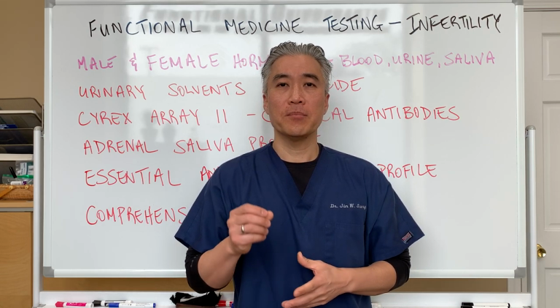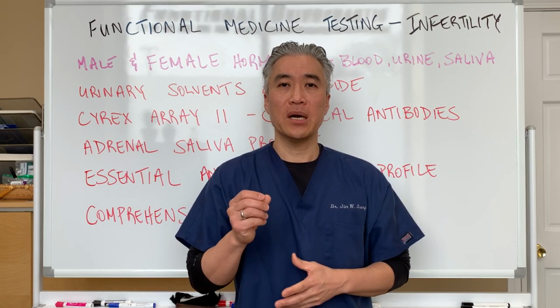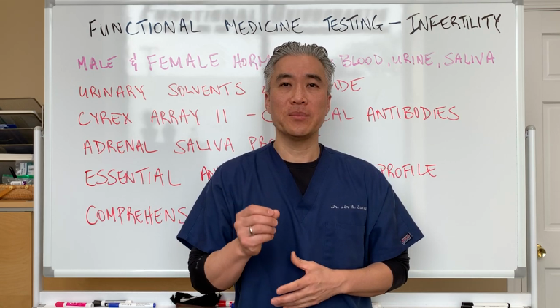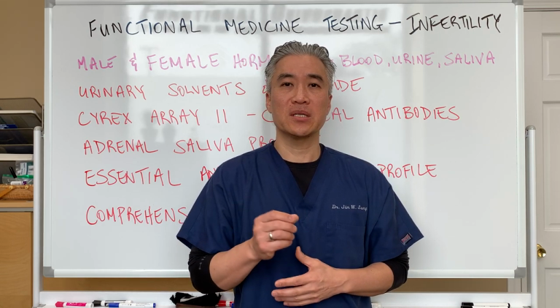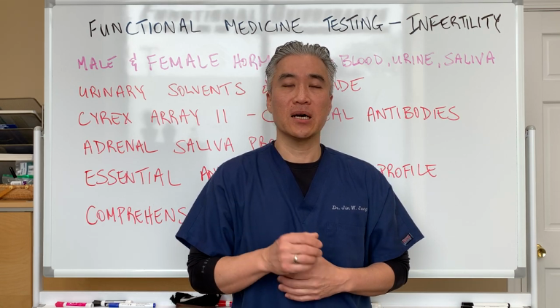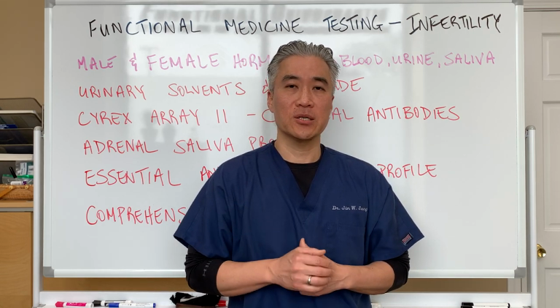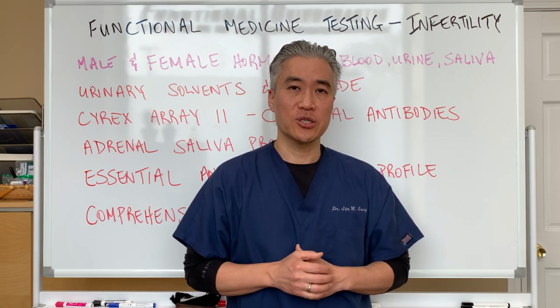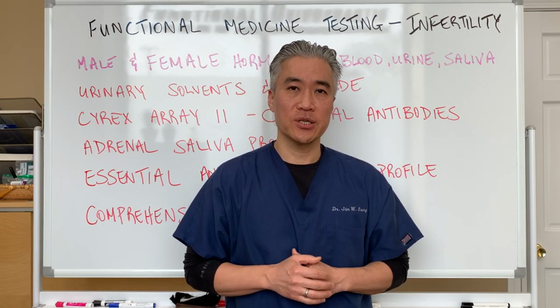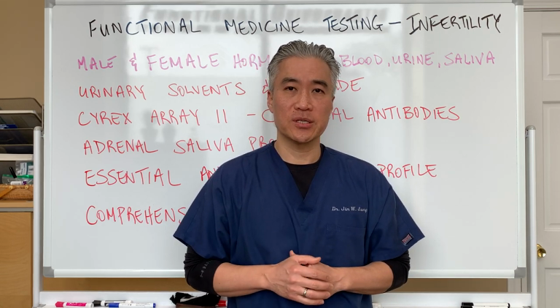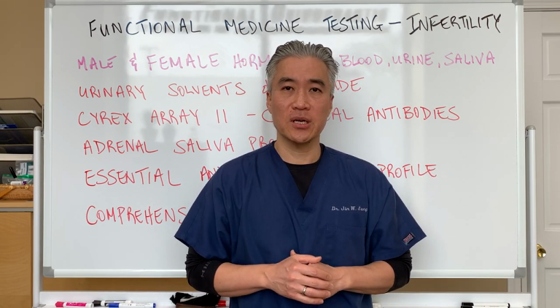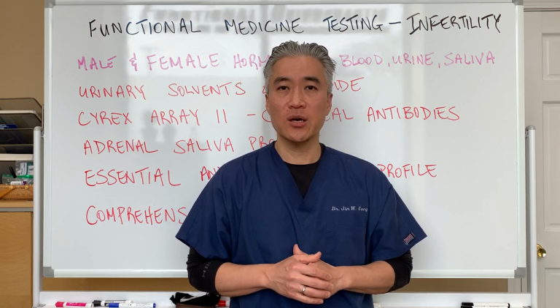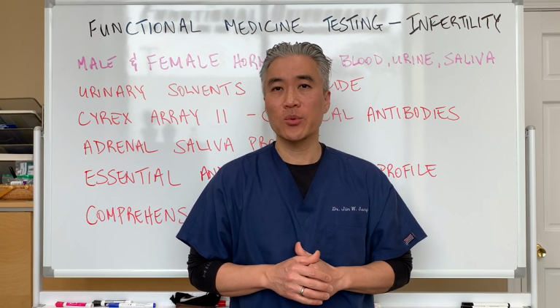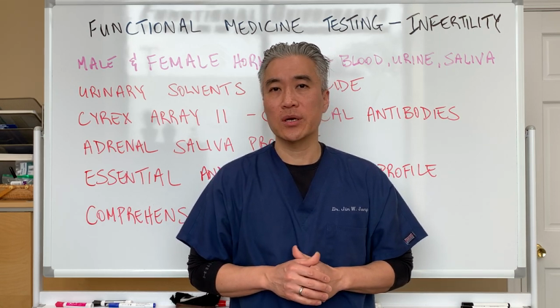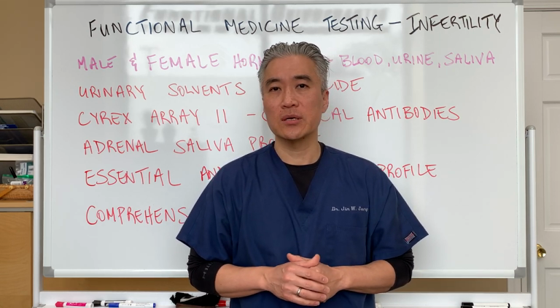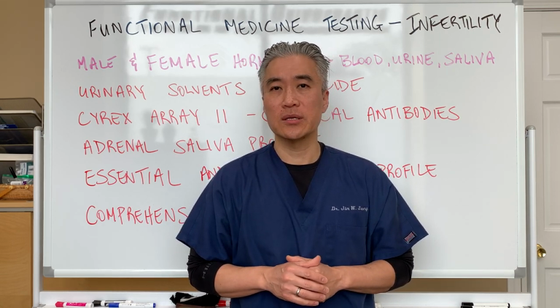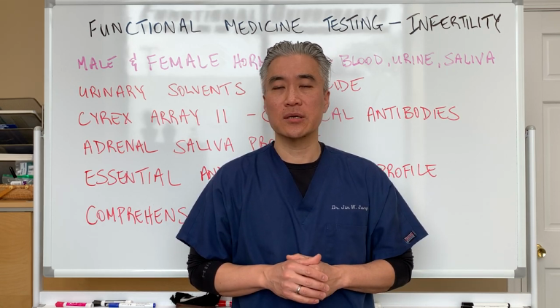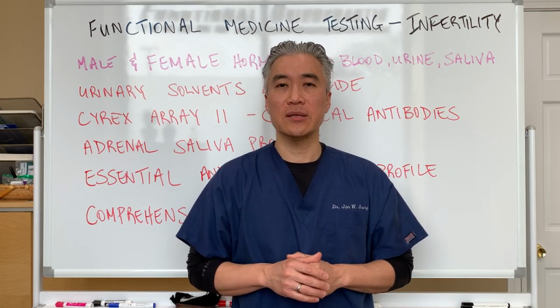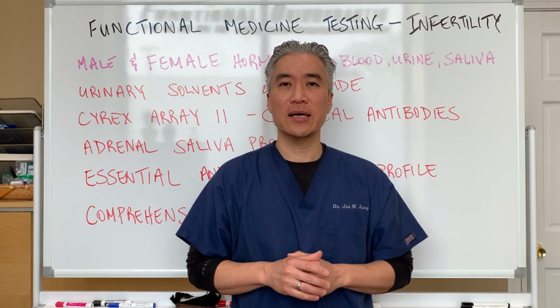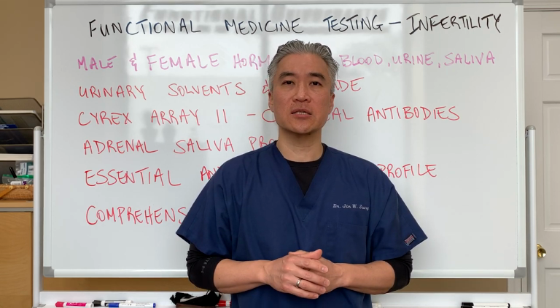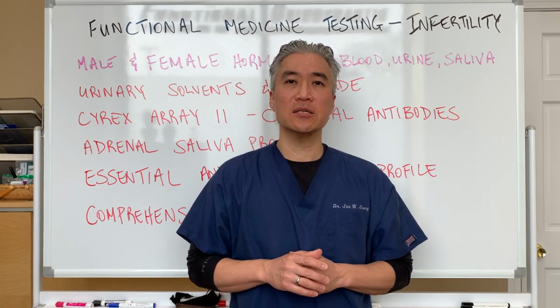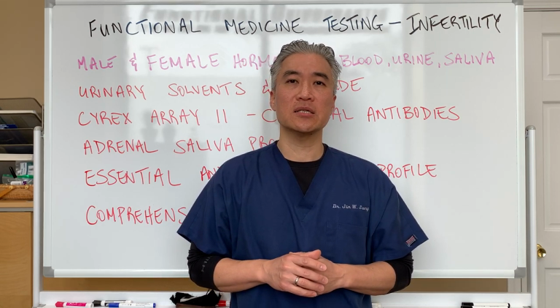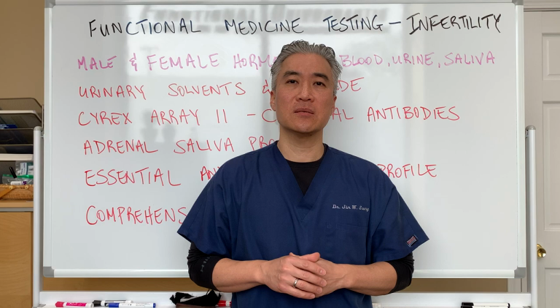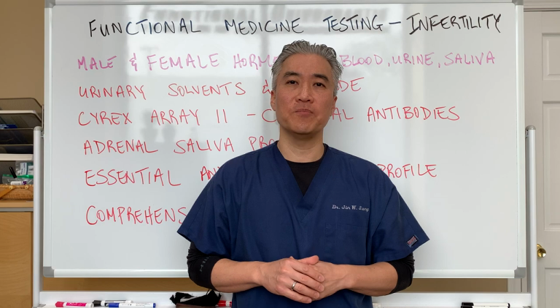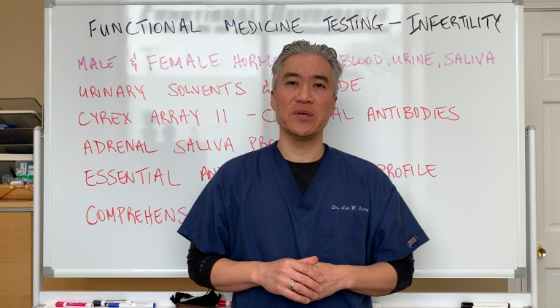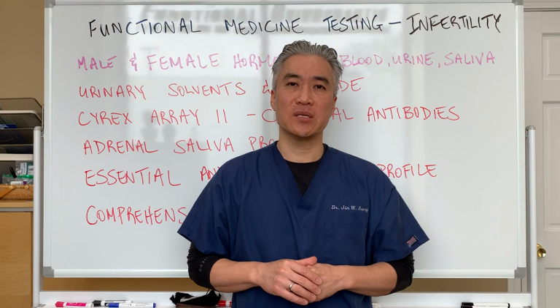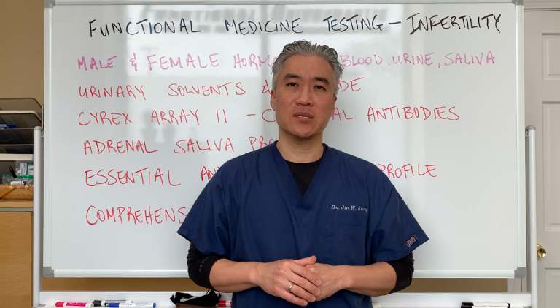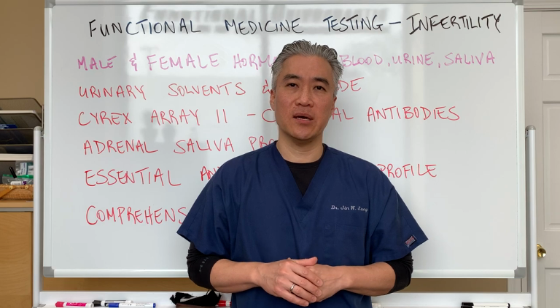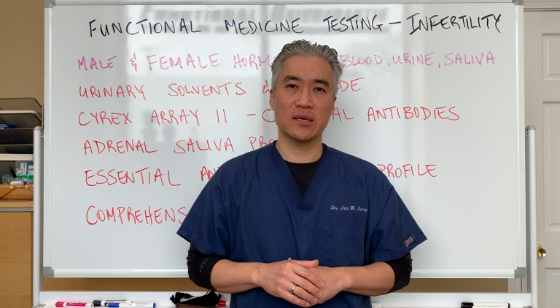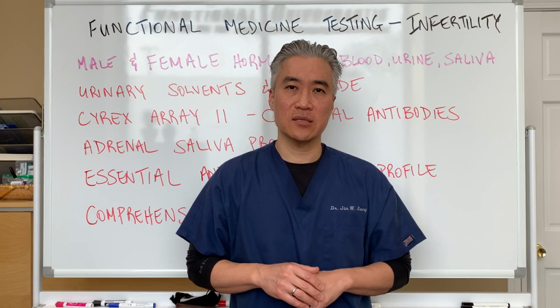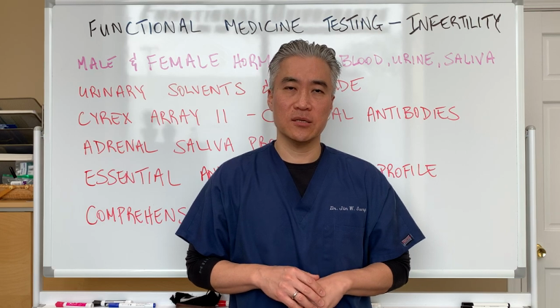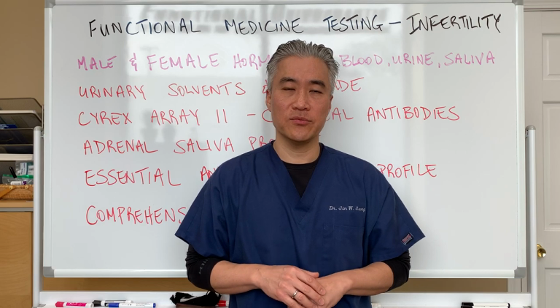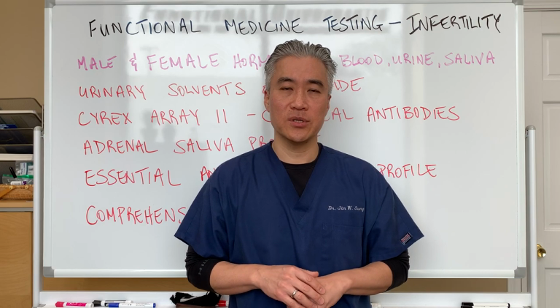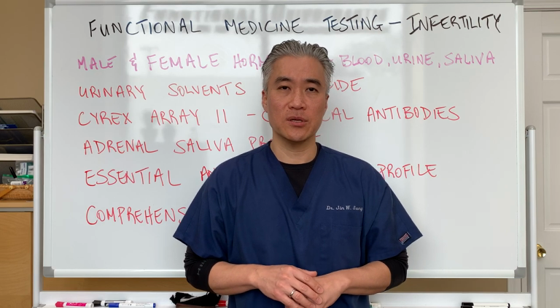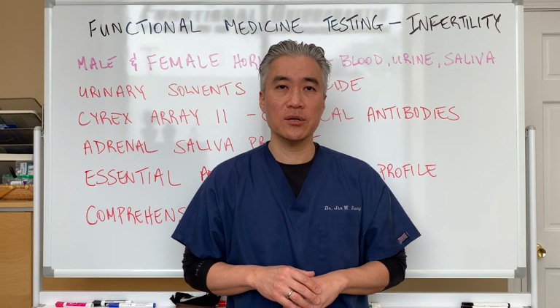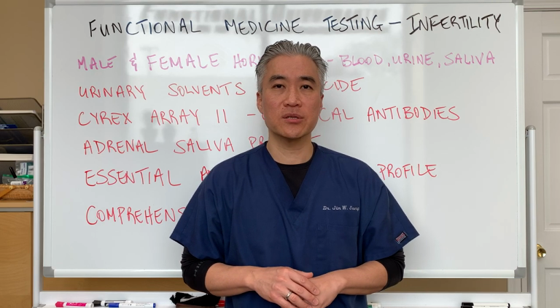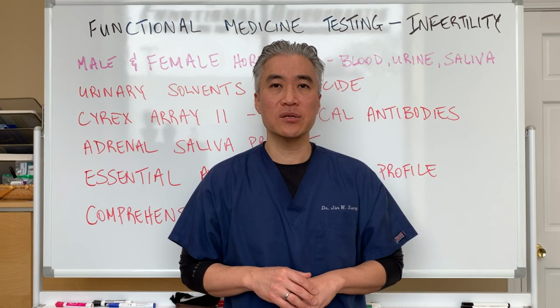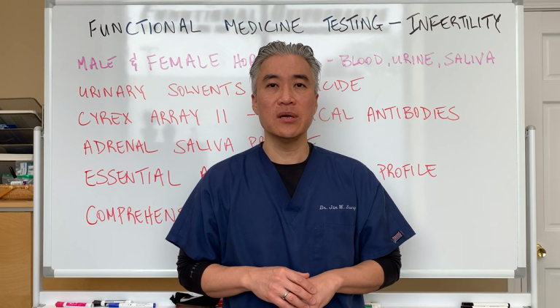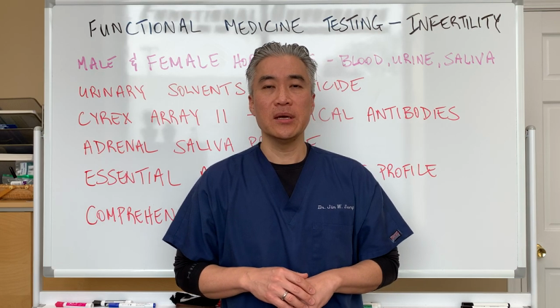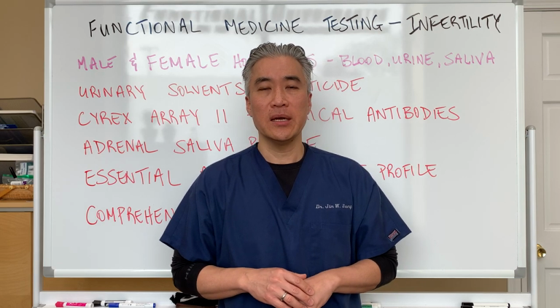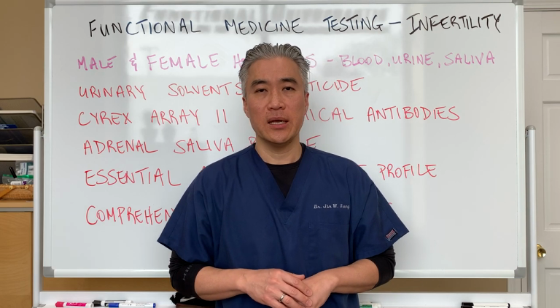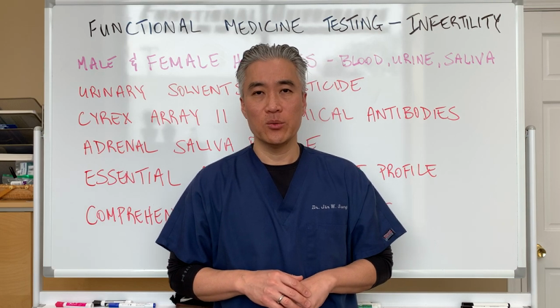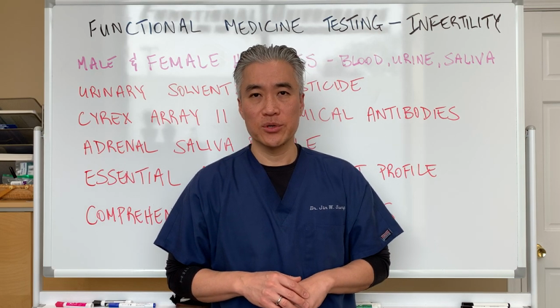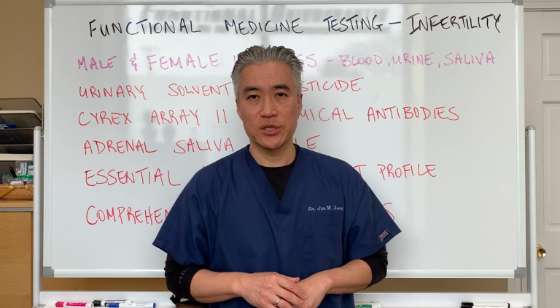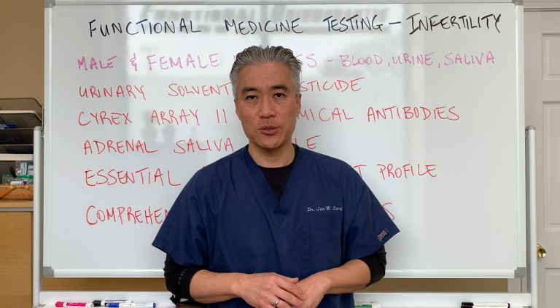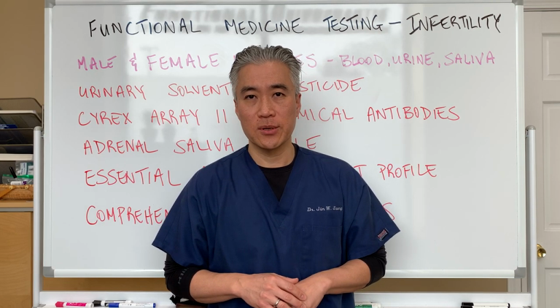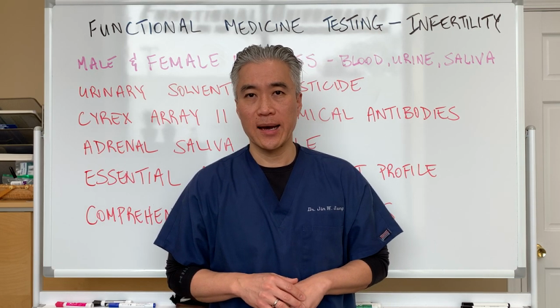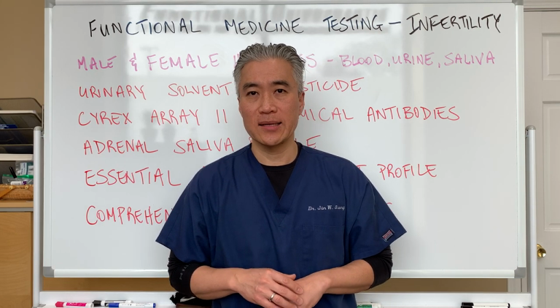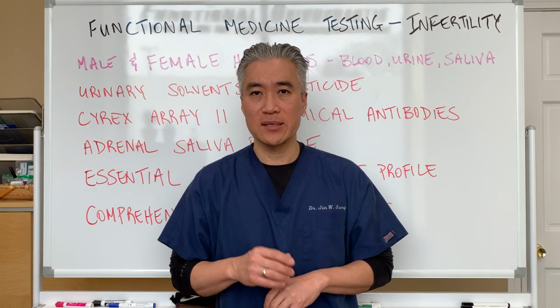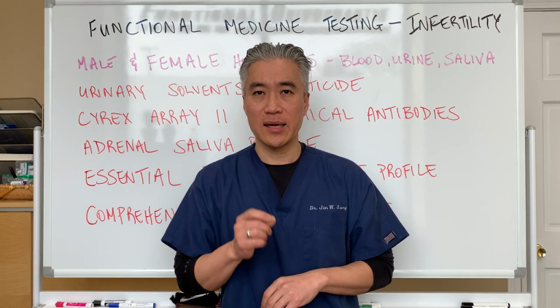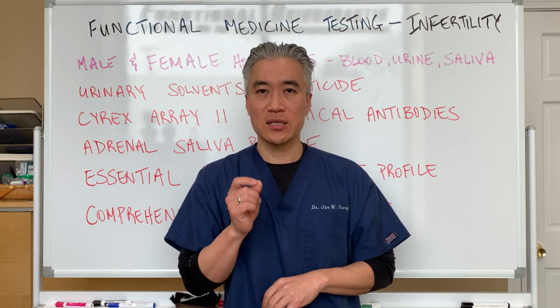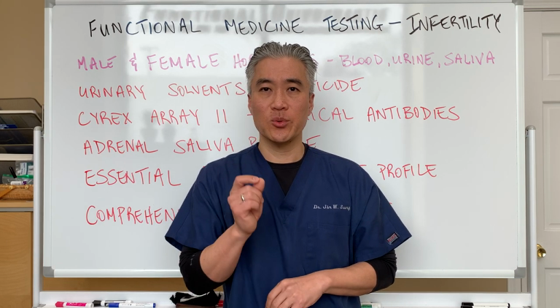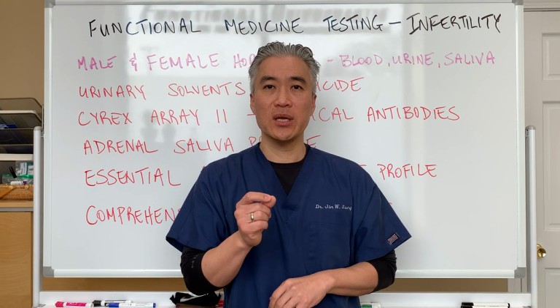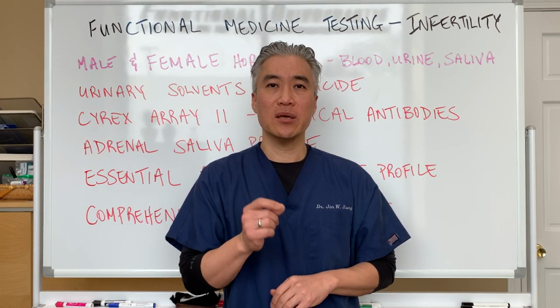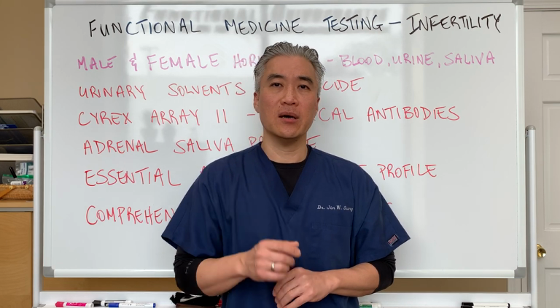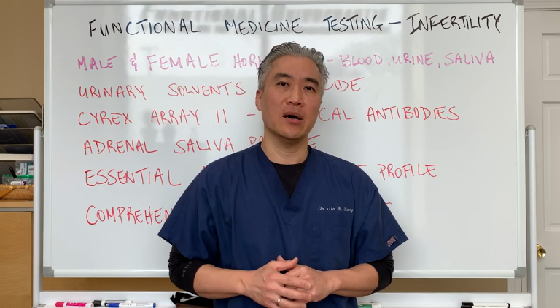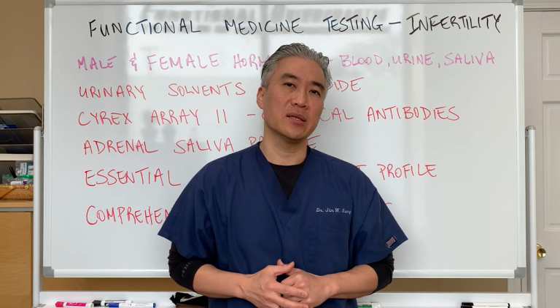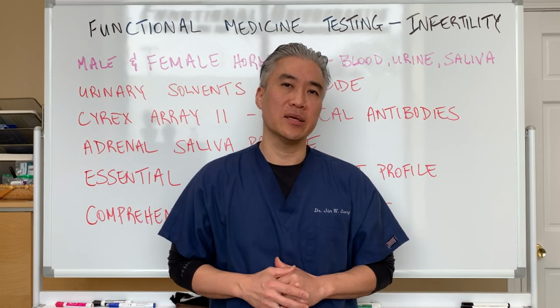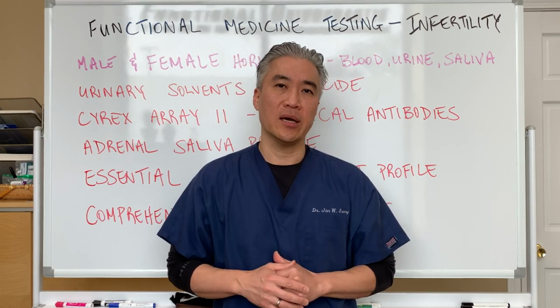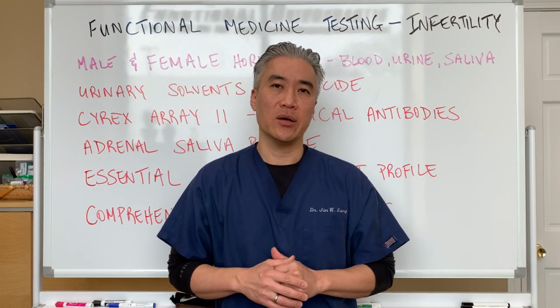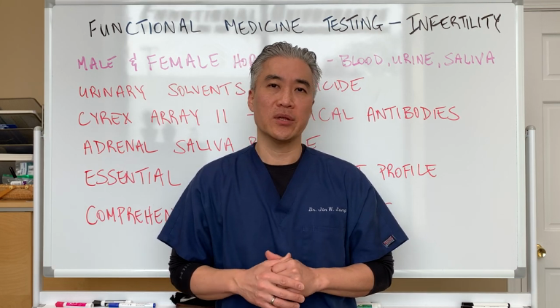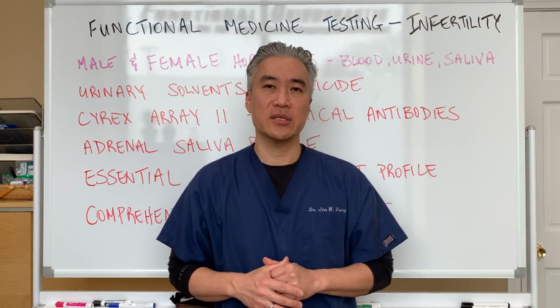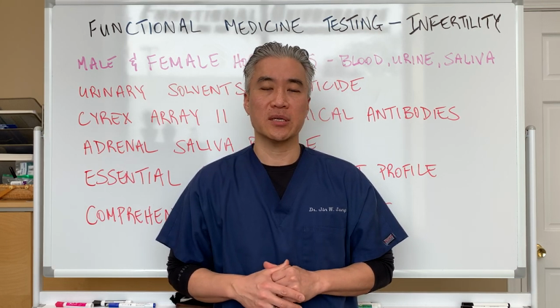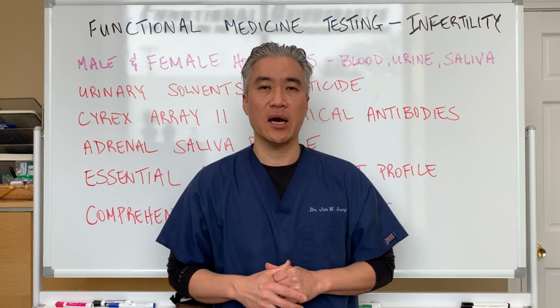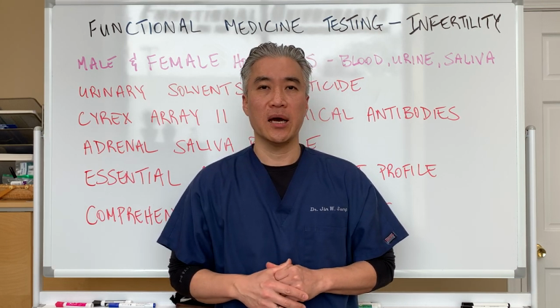My name is Dr. Jin Sung, where clinical excellence meets excellent results. We'll see you guys next week on the healthy side. Have an awesome day.